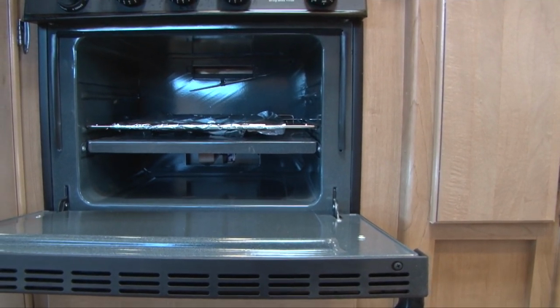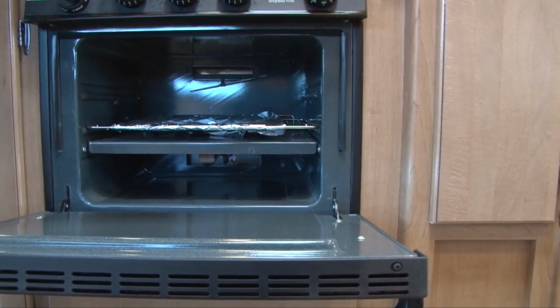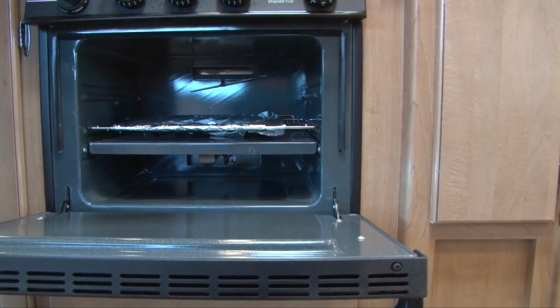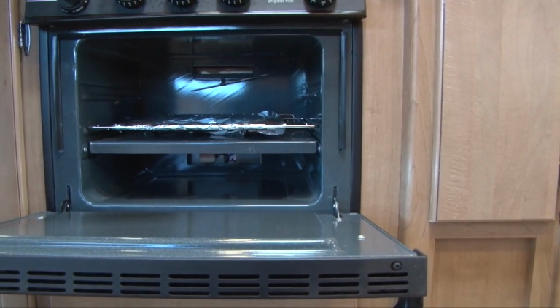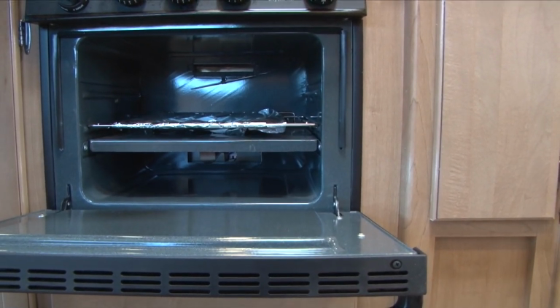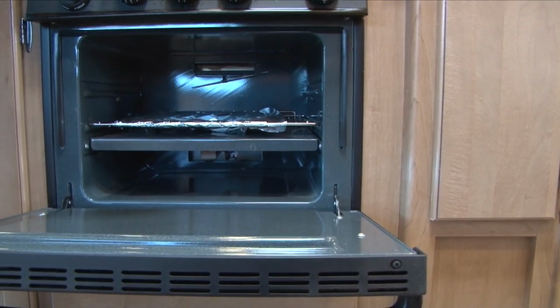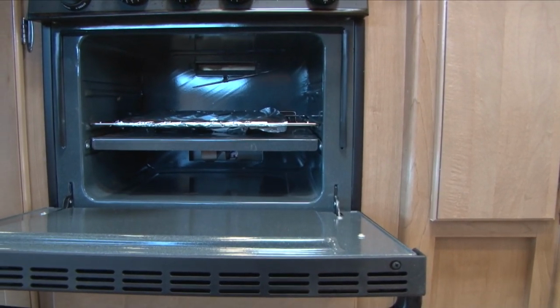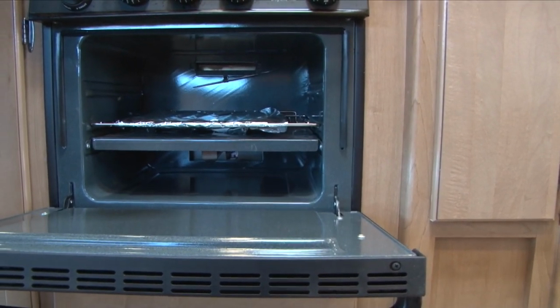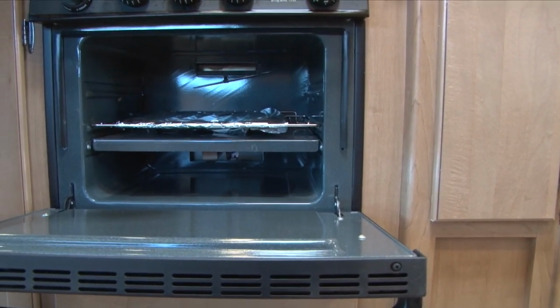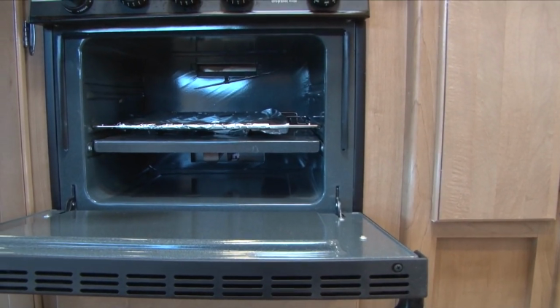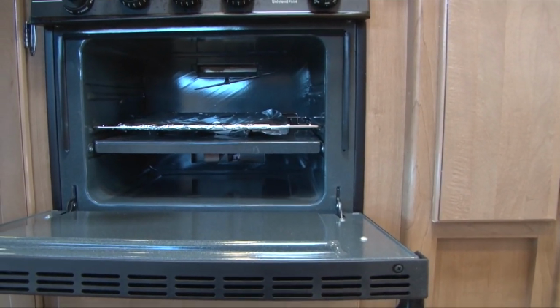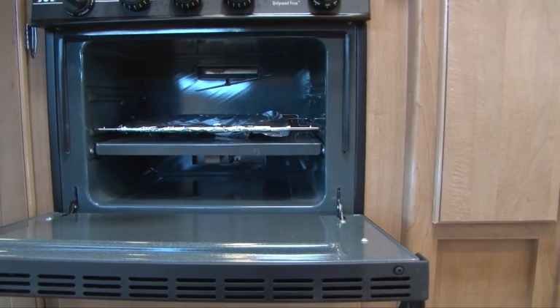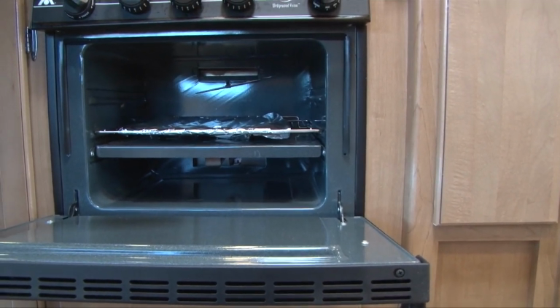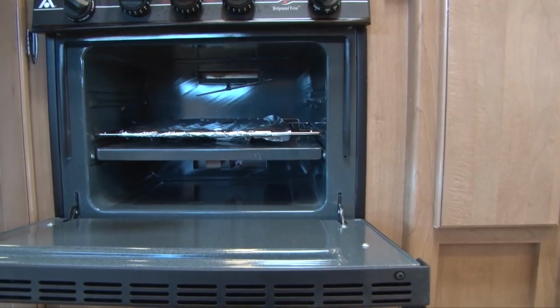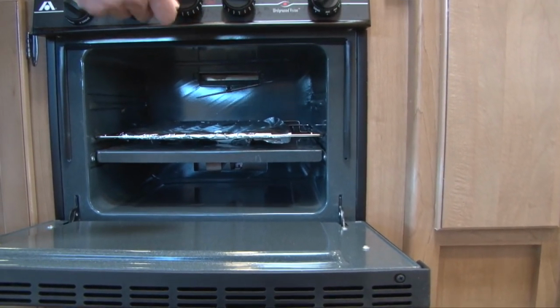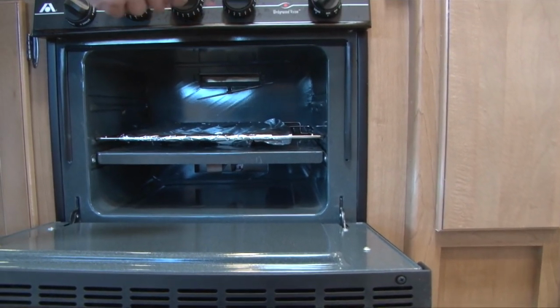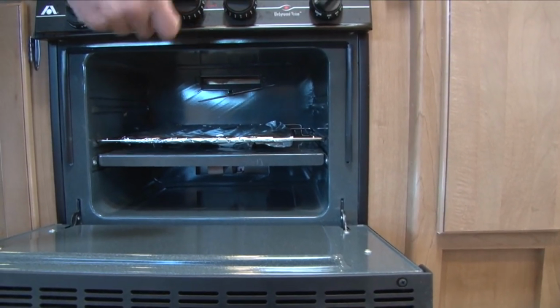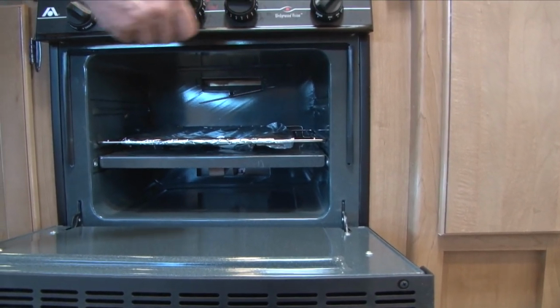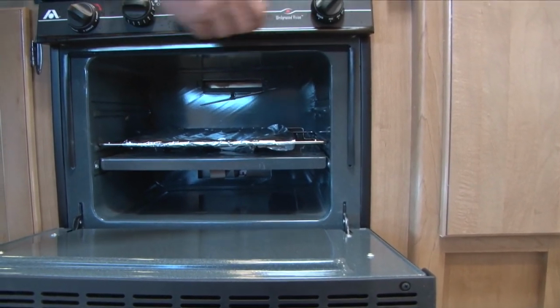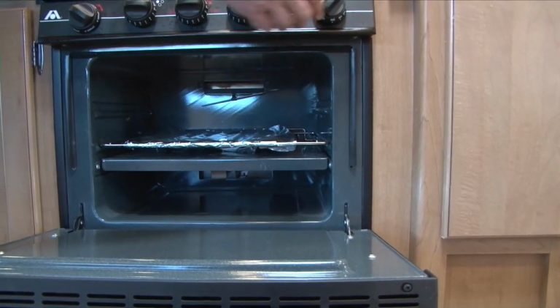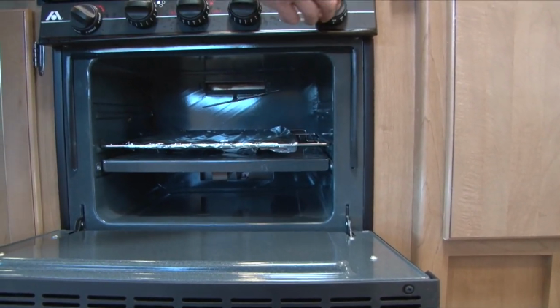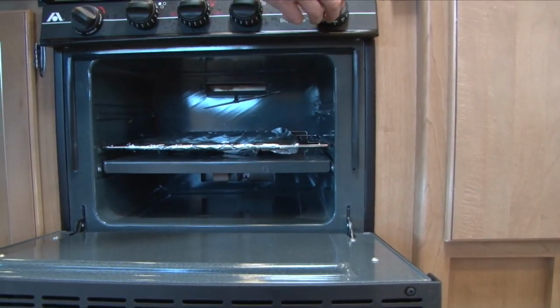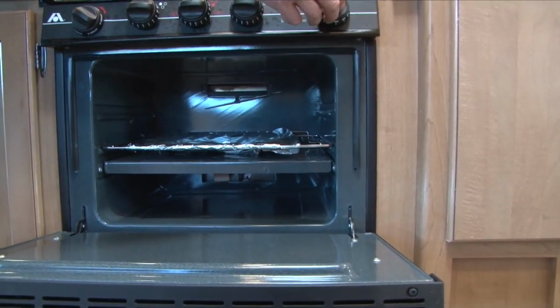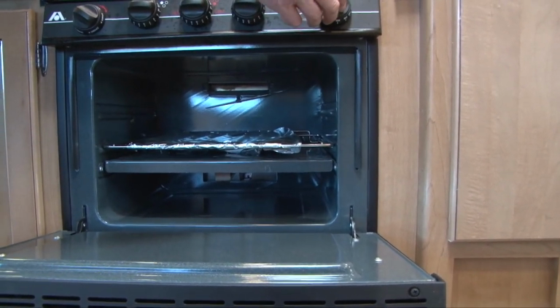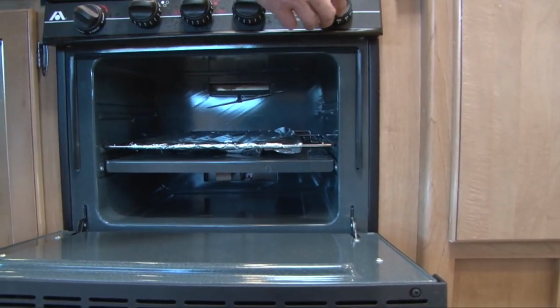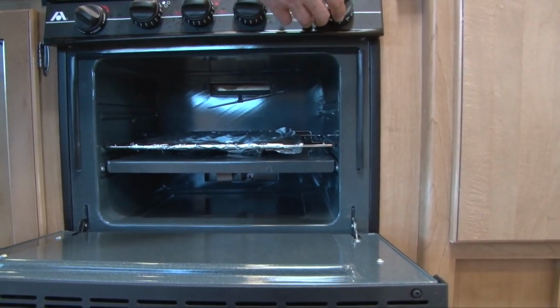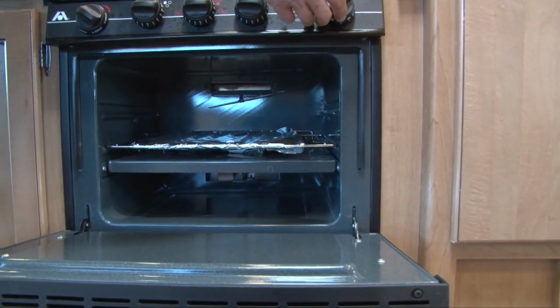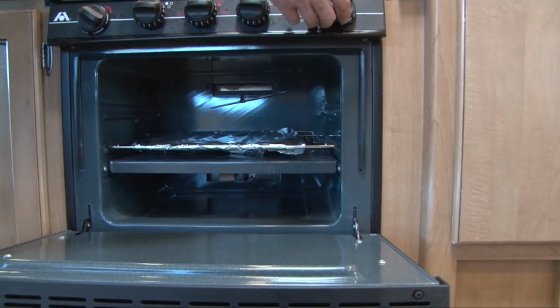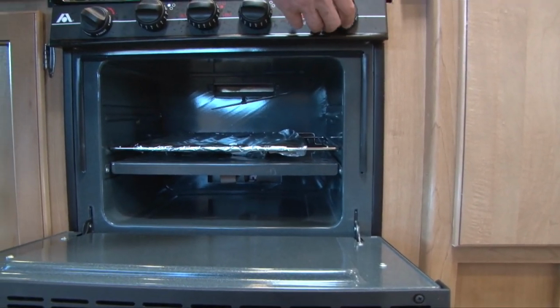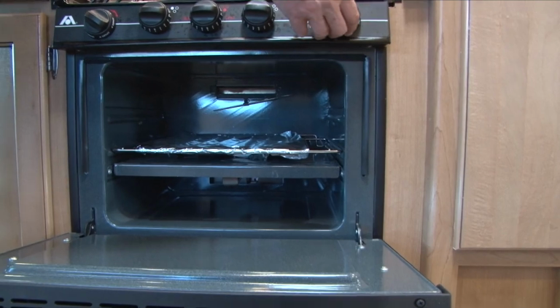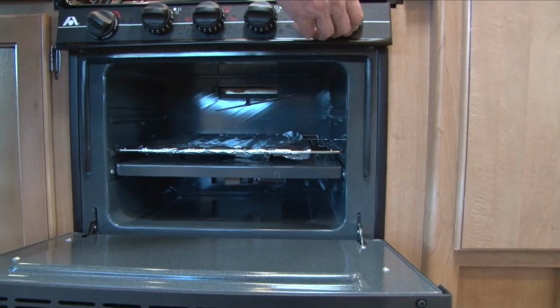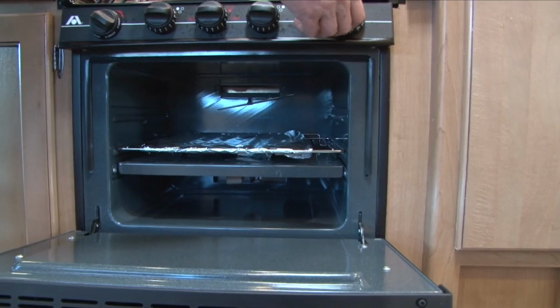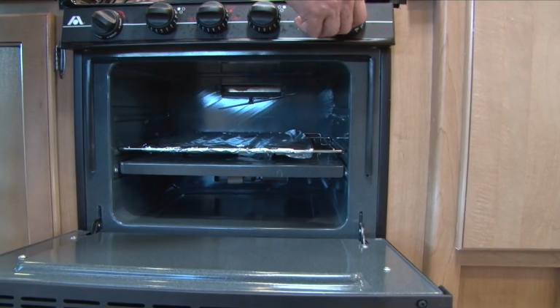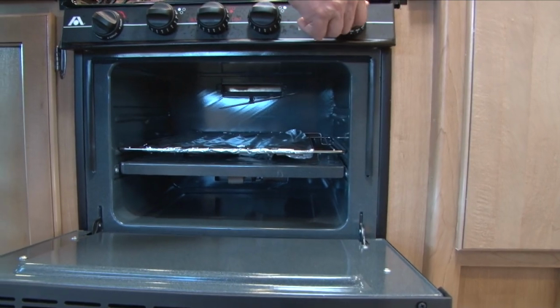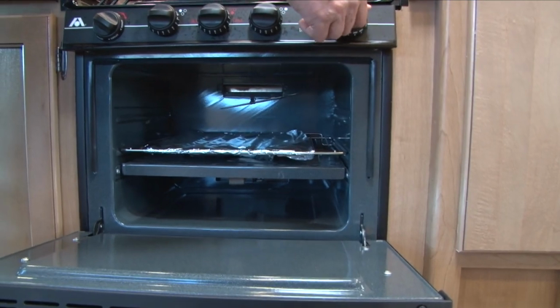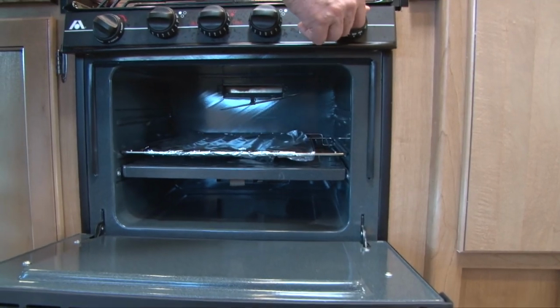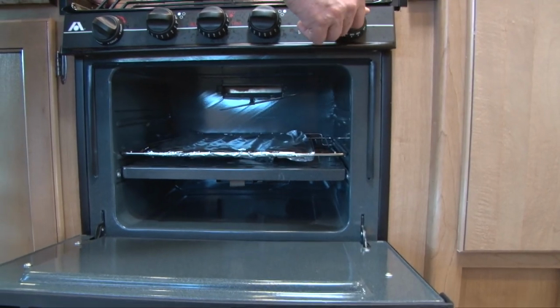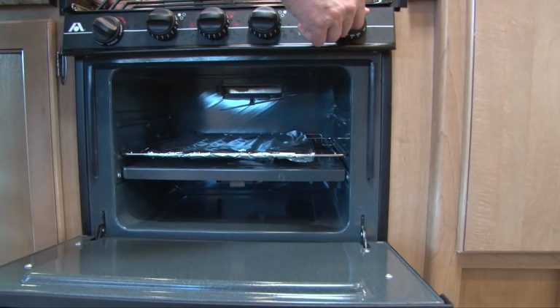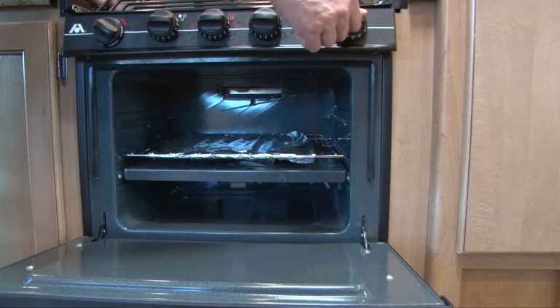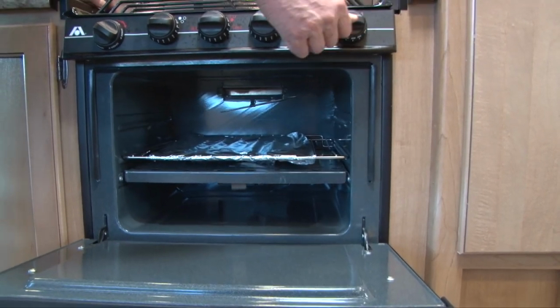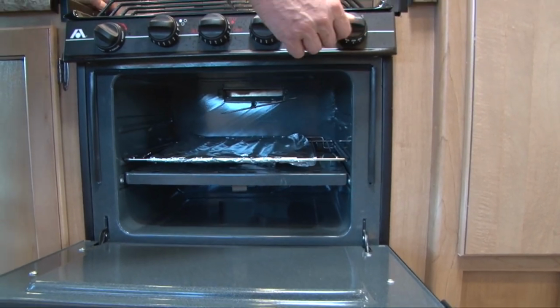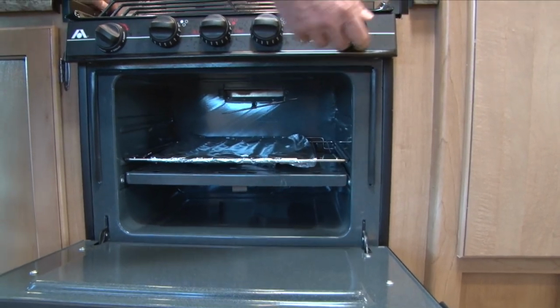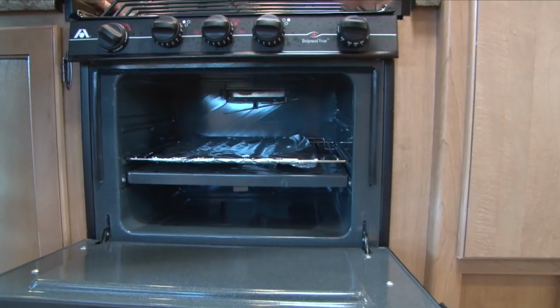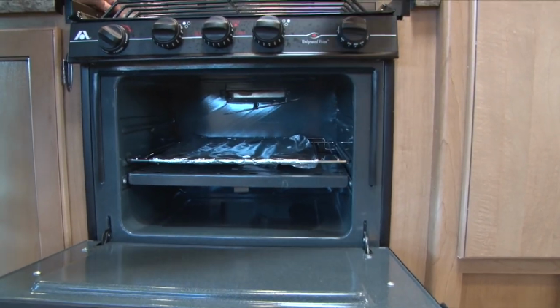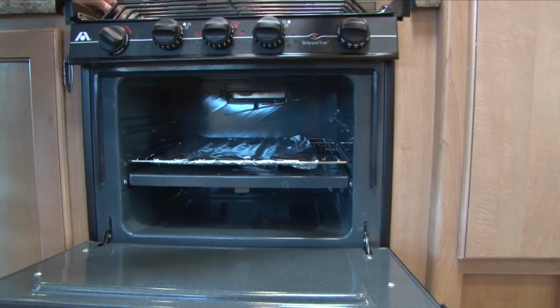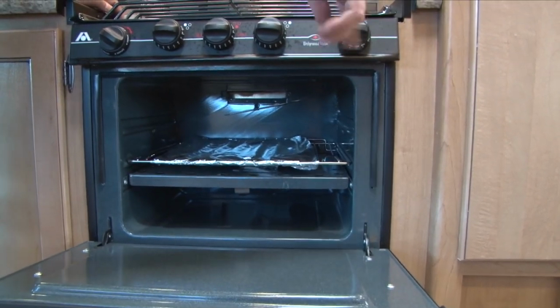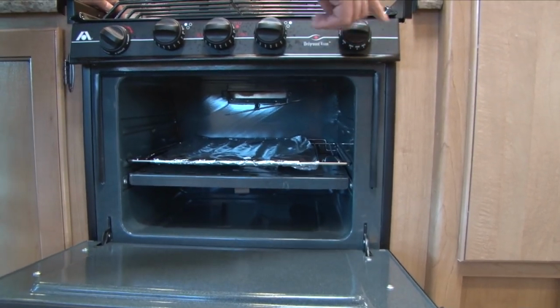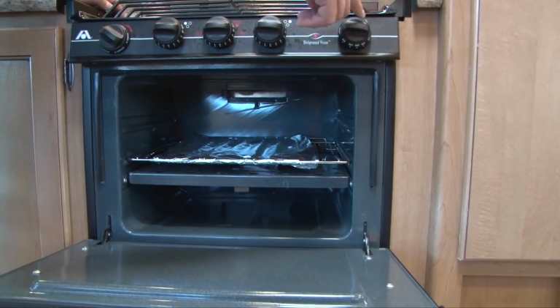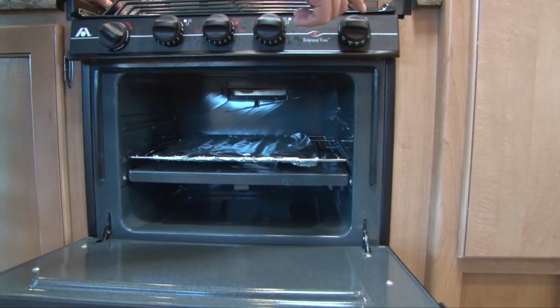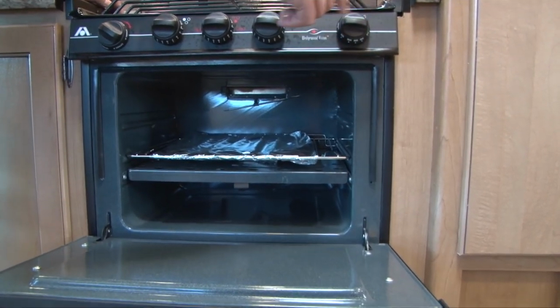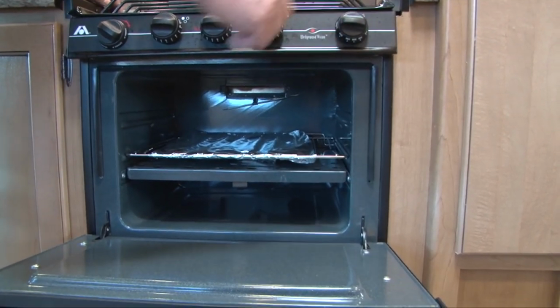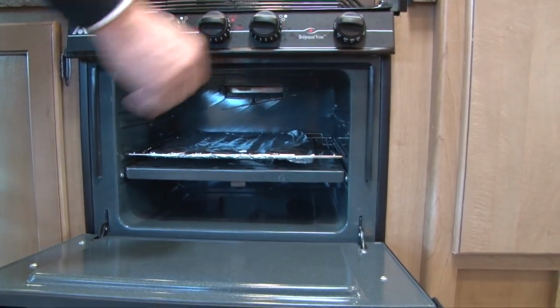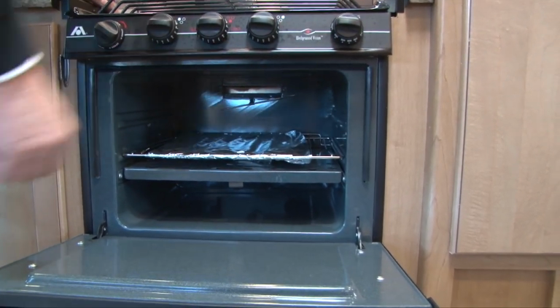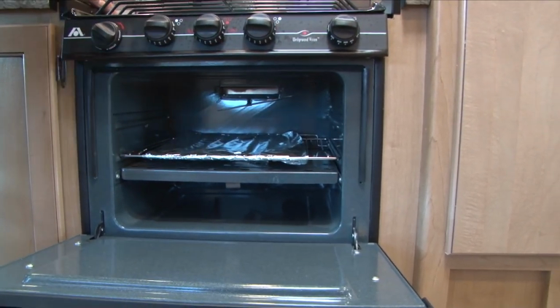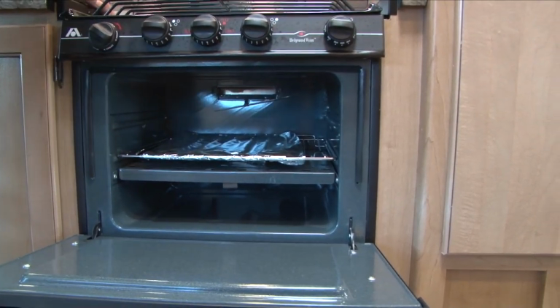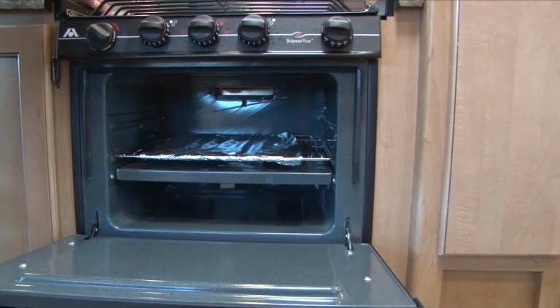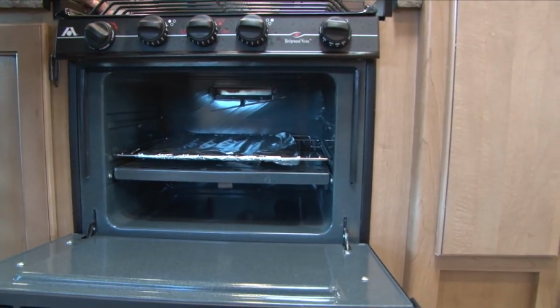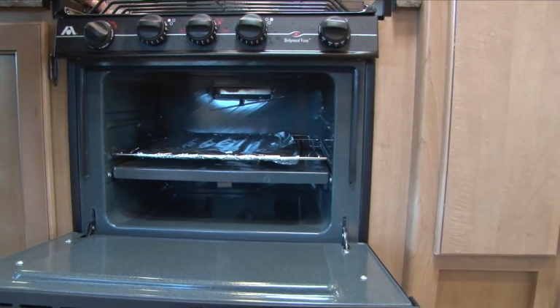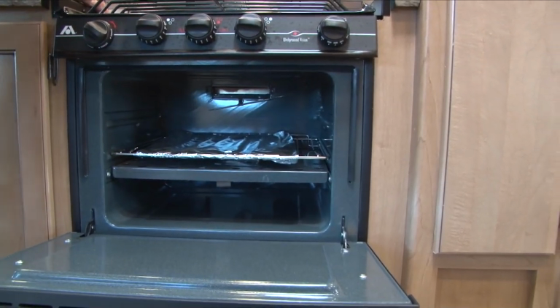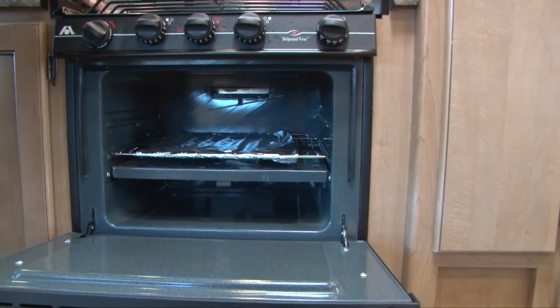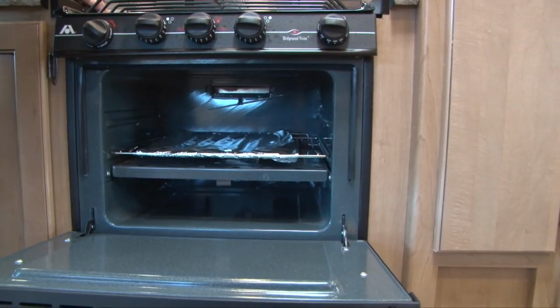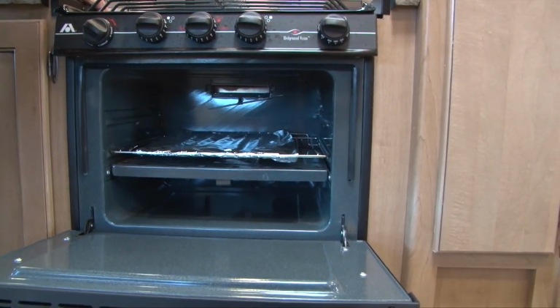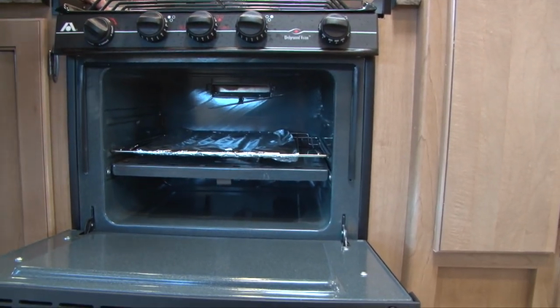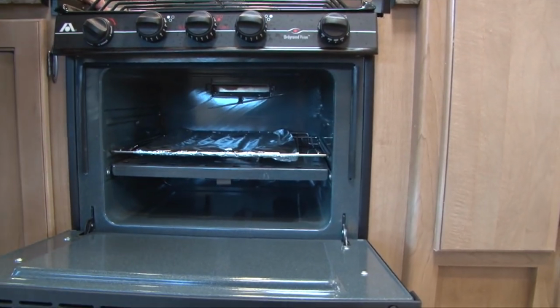For the oven, you're going to have to reach in to light it. Turn your knob to pilot, hold it in while you reach down and light that pilot light. It's a tiny little pilot light and it takes a very long time — you'll swear it's not working, and then all of a sudden it lights, and it doesn't poof at you, it's just a very small little flame. Let that burn for another 30 seconds or so, then you can release the pilot and turn it on to the temperature that you want.